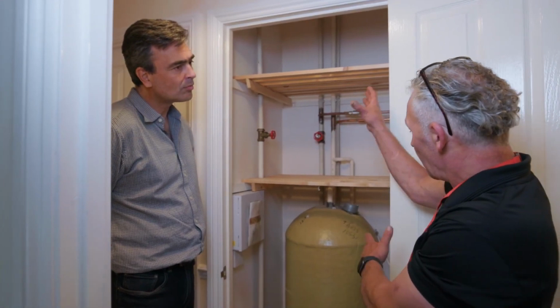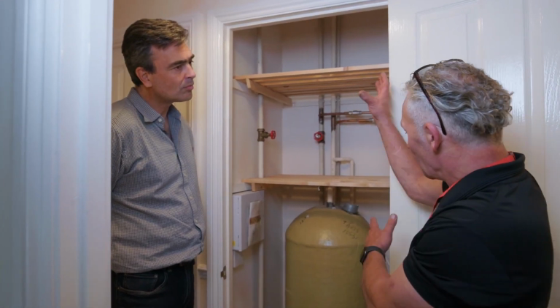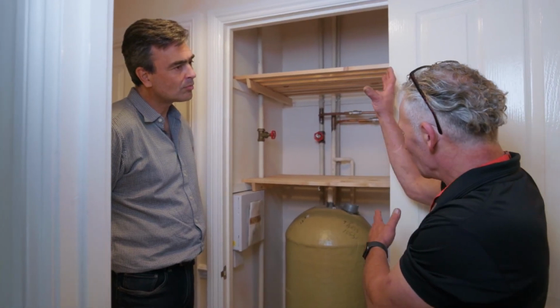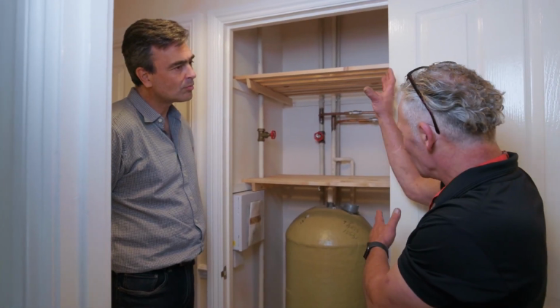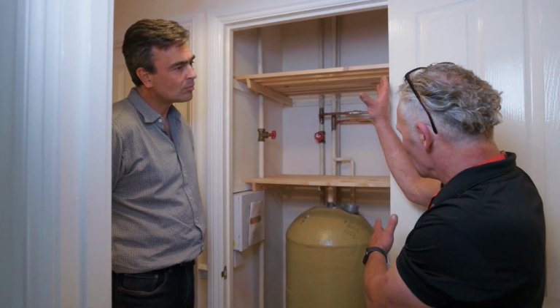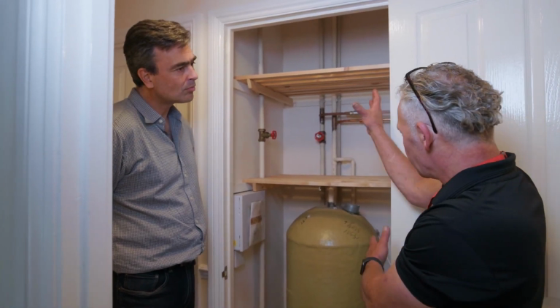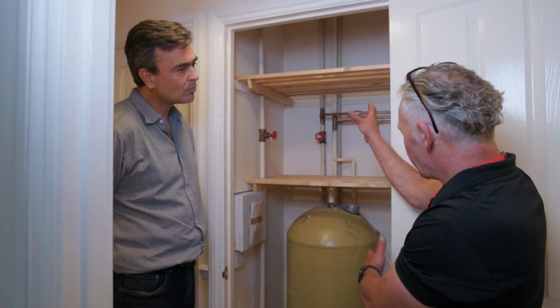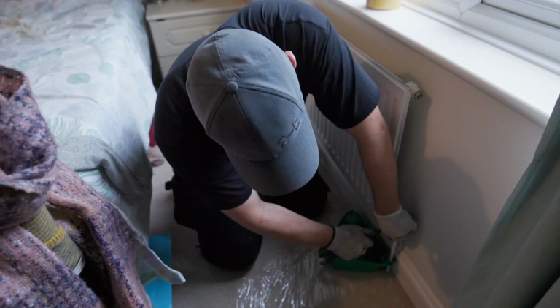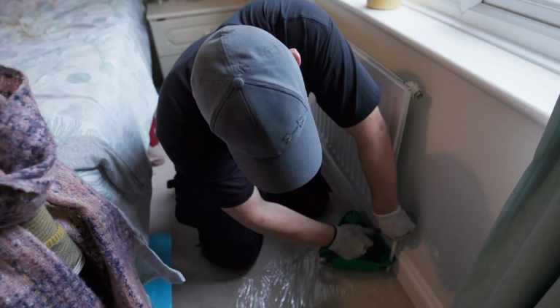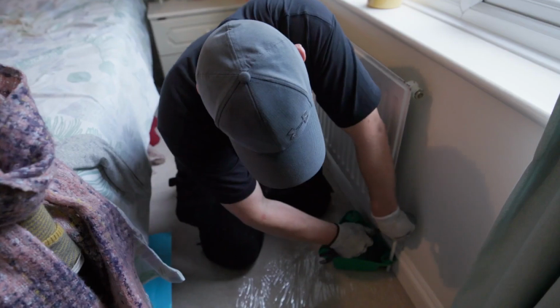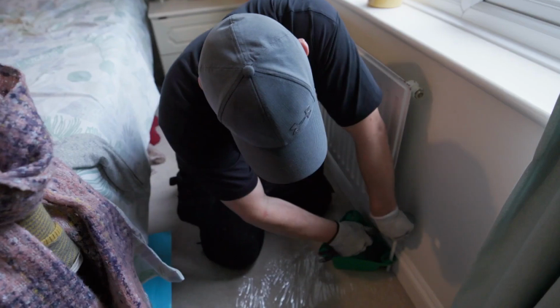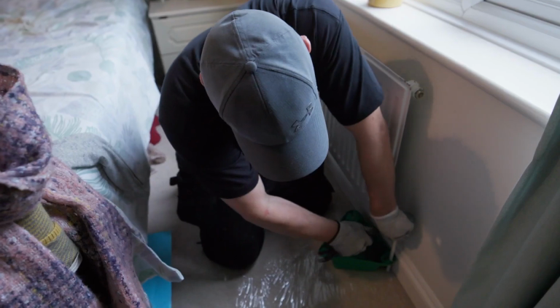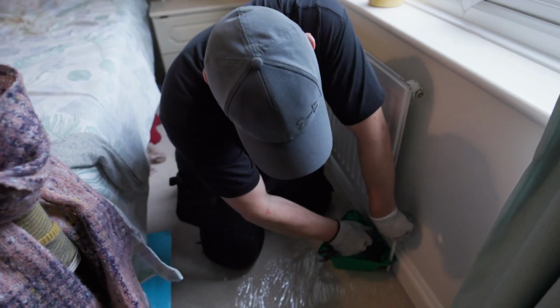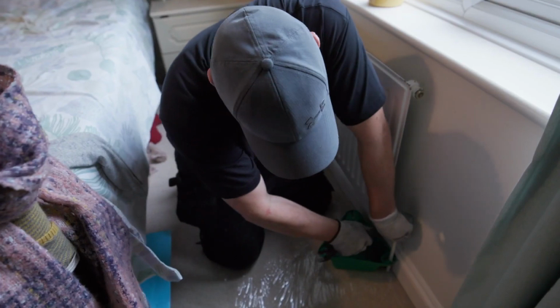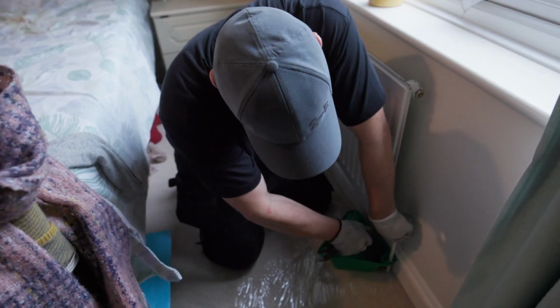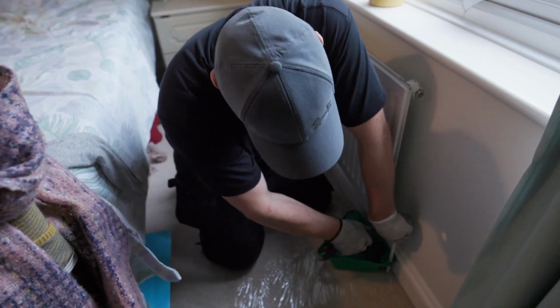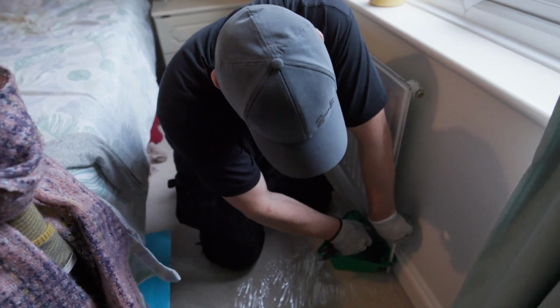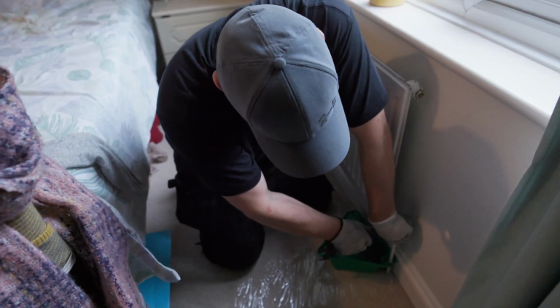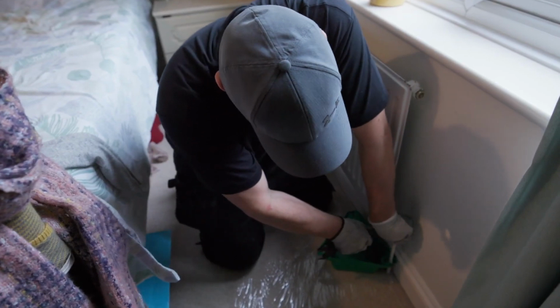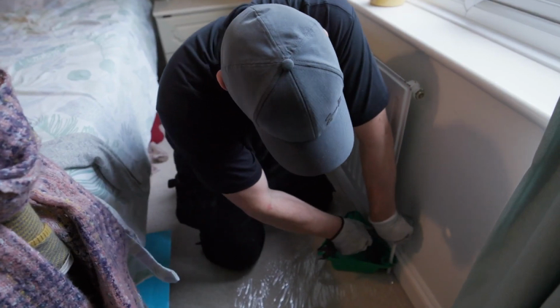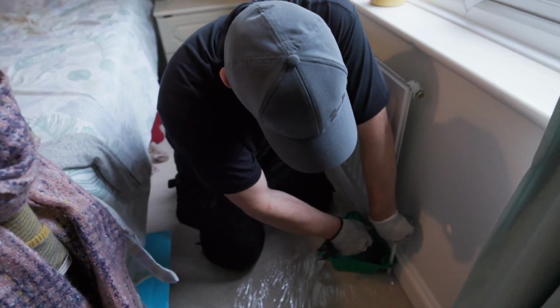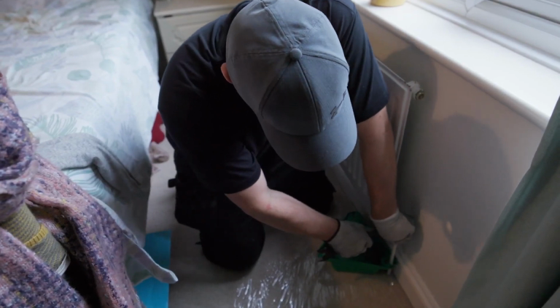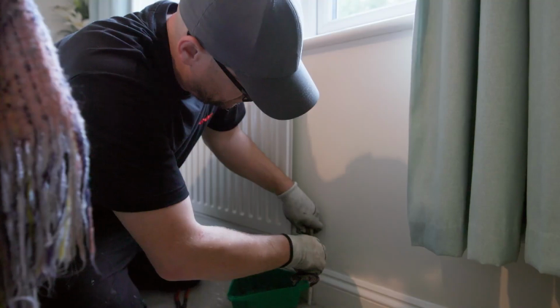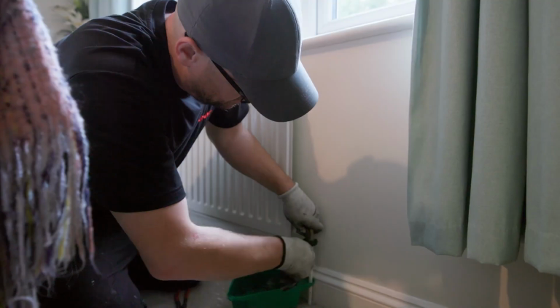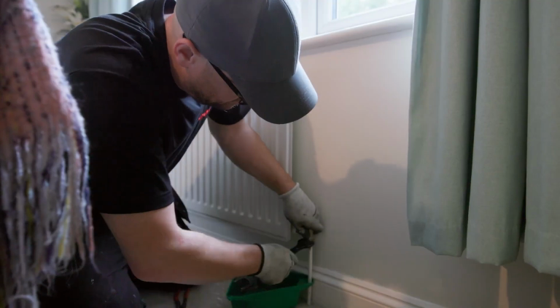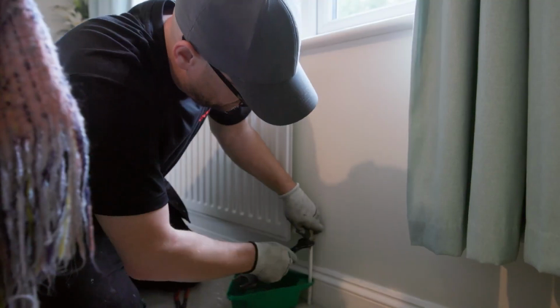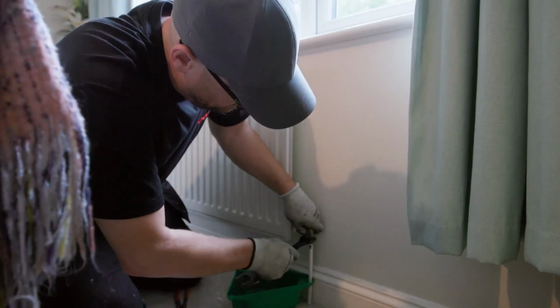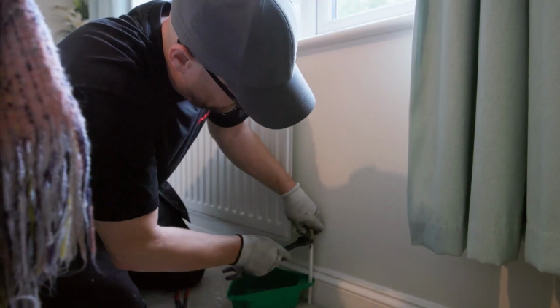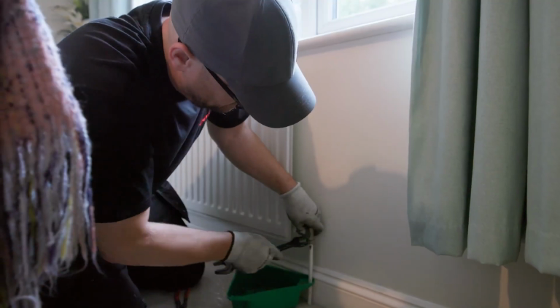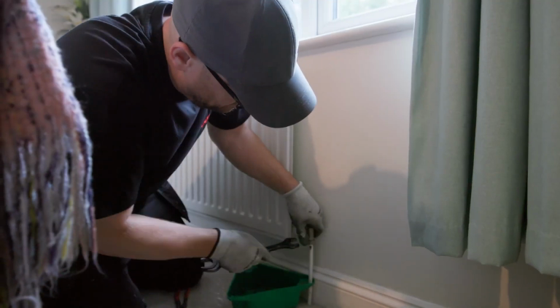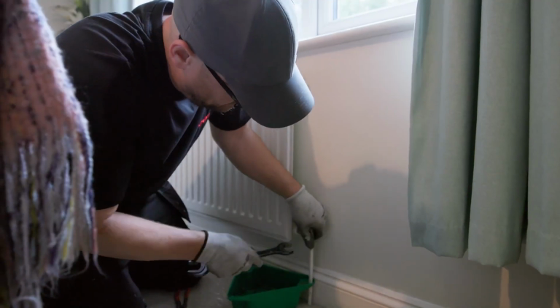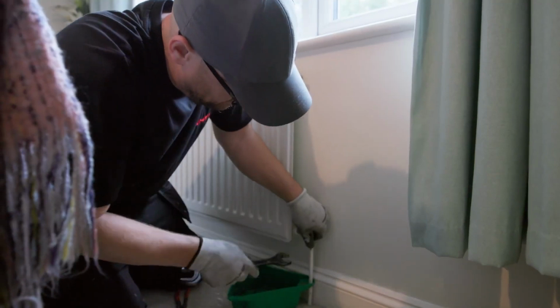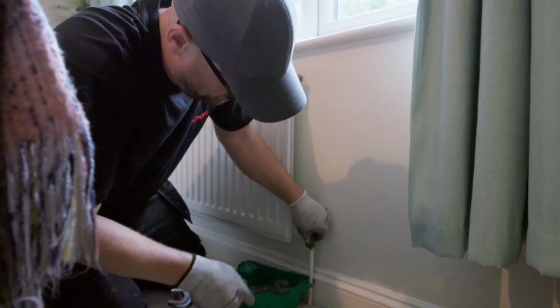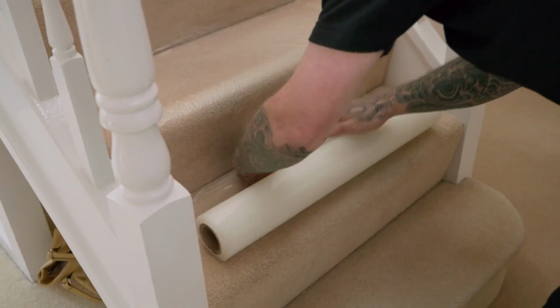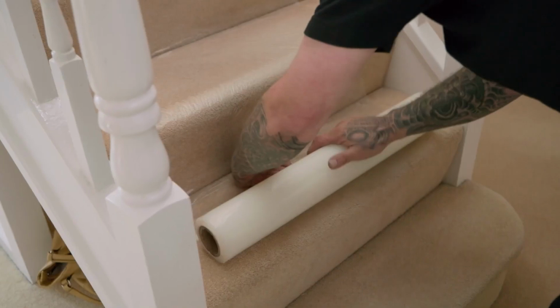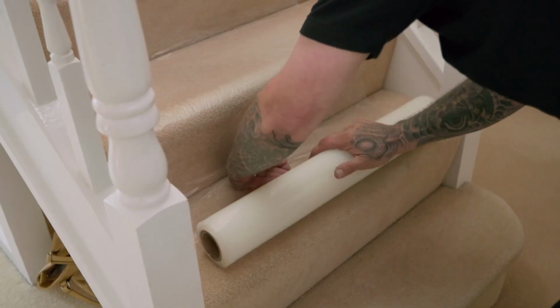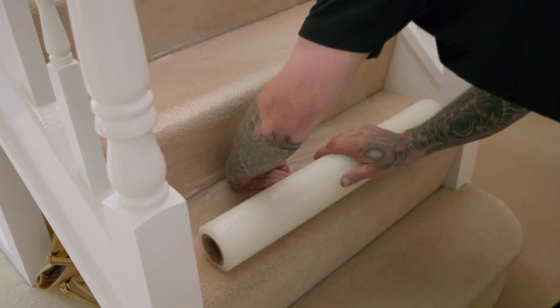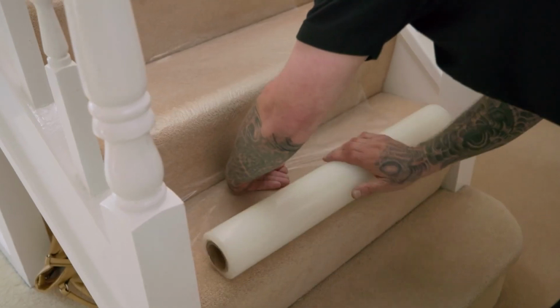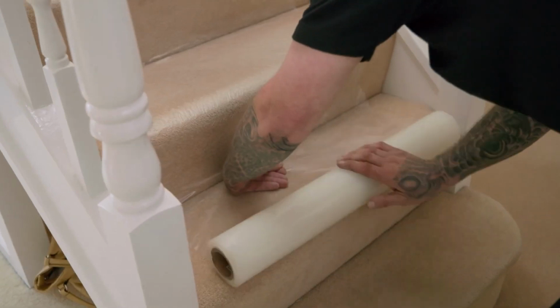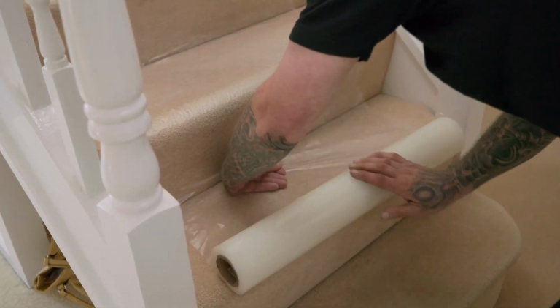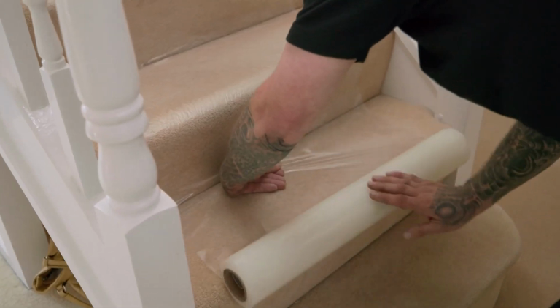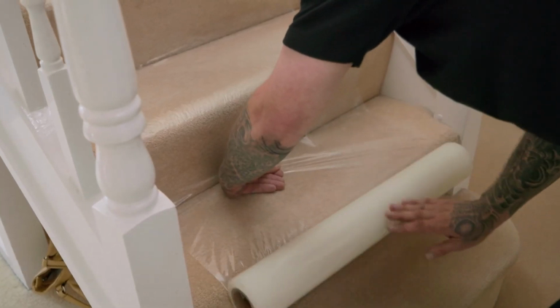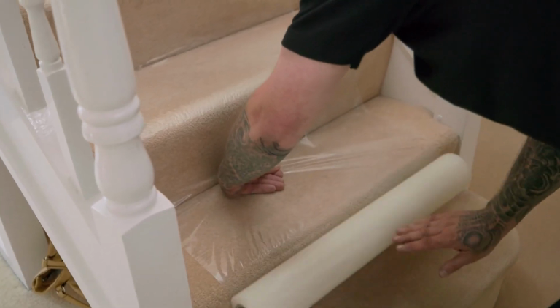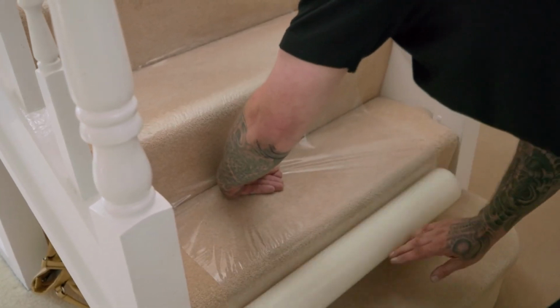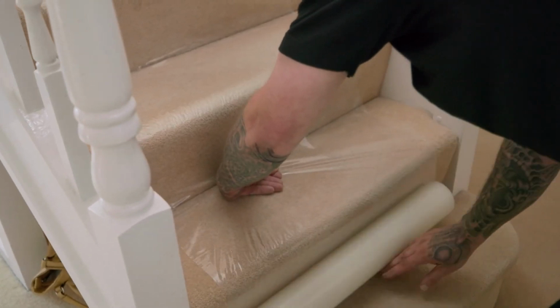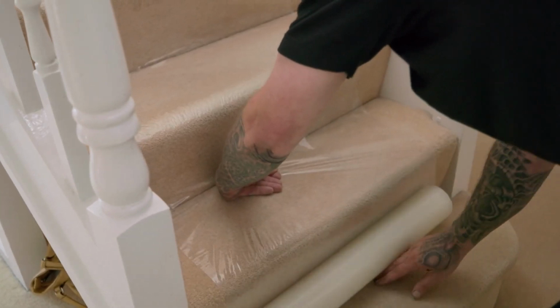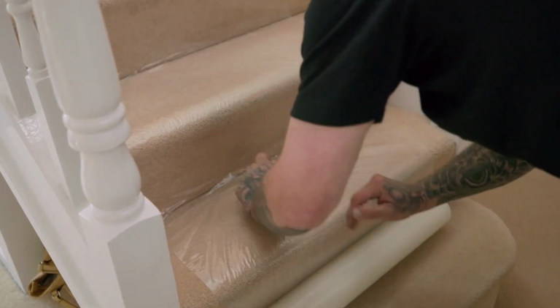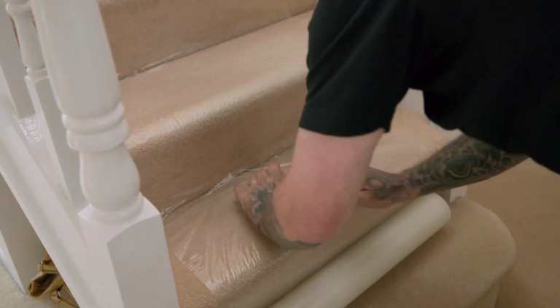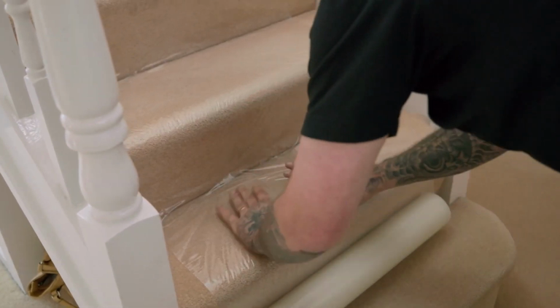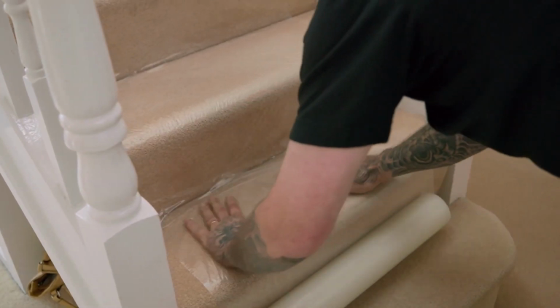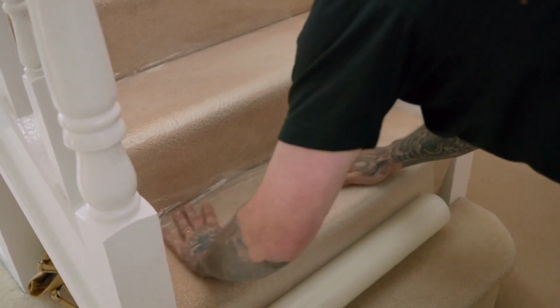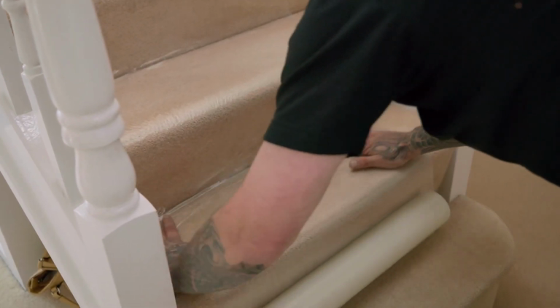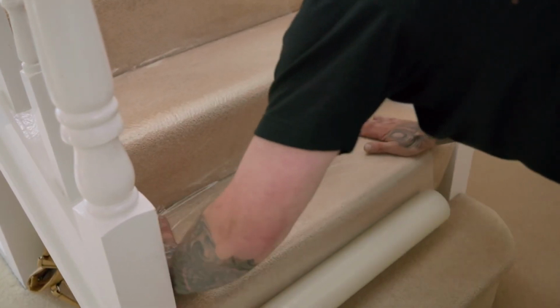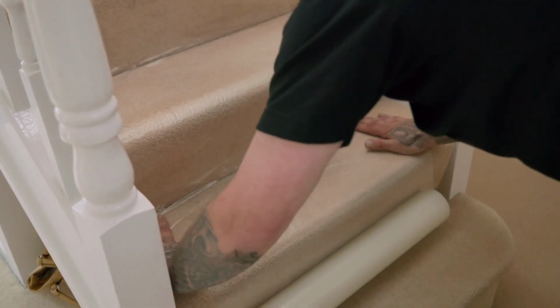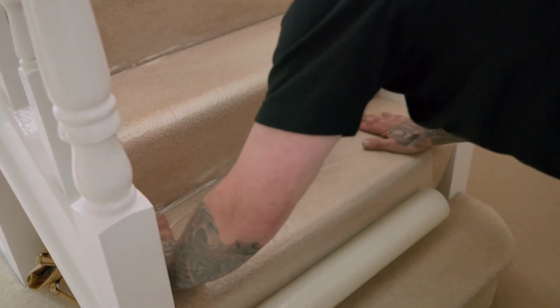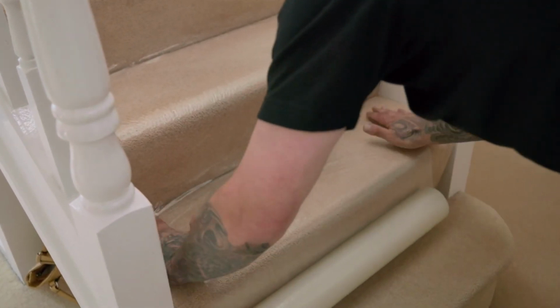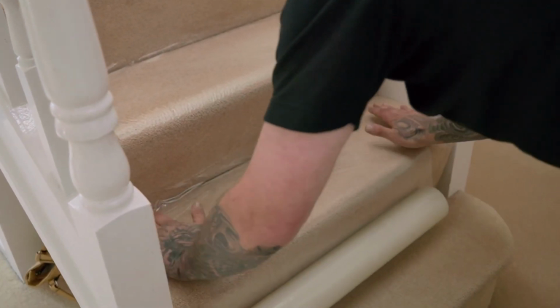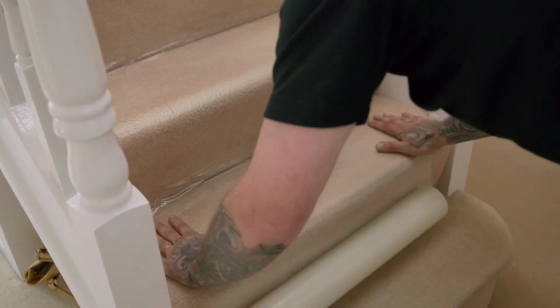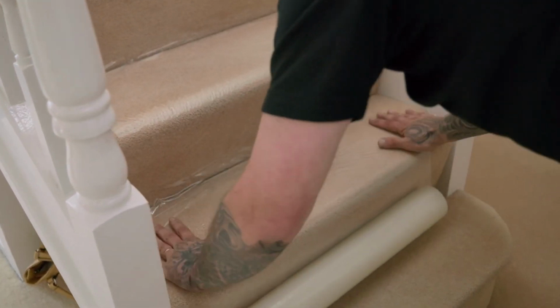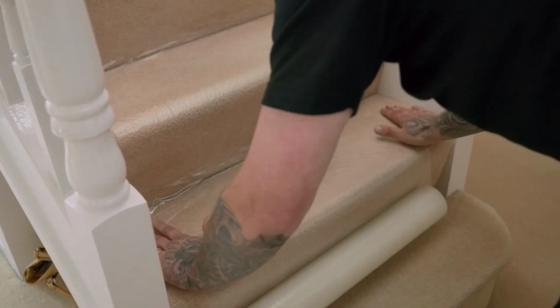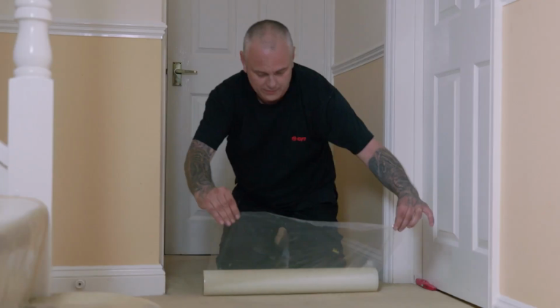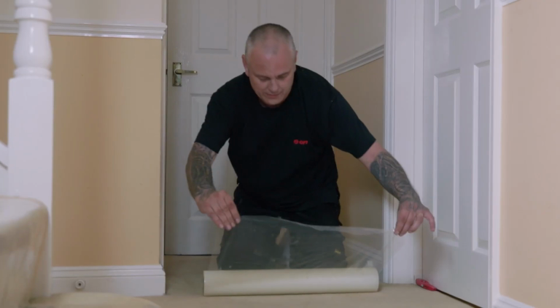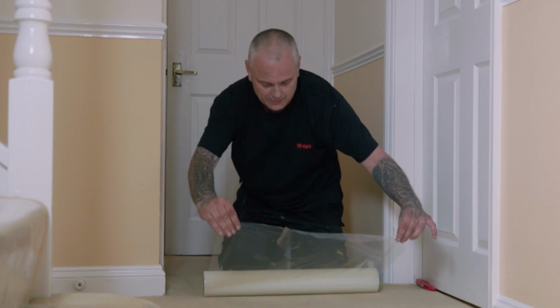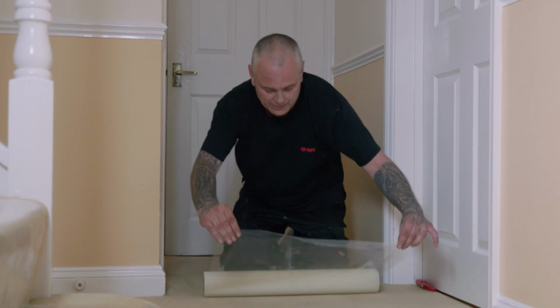First, we'll drain down, decommission and remove your existing system, taking care to protect your floors and furniture.